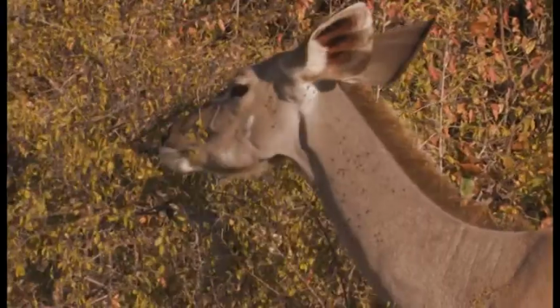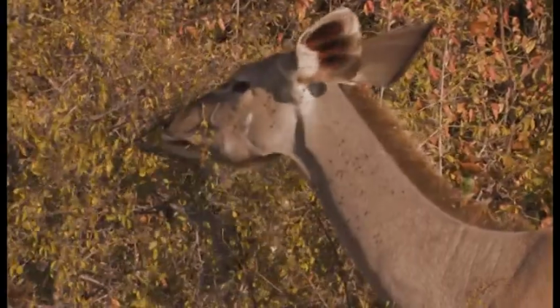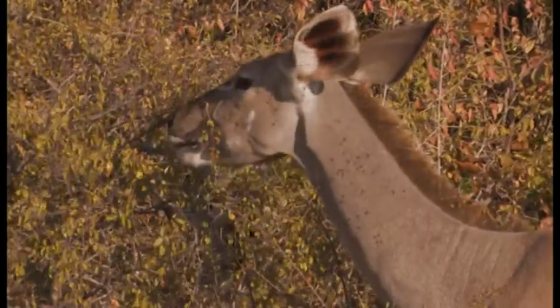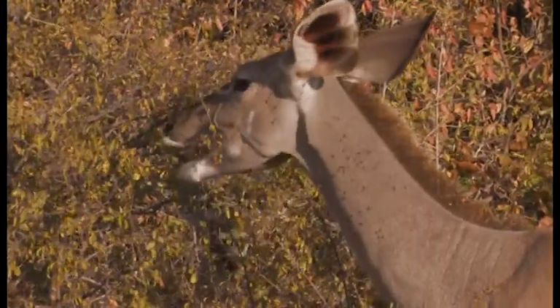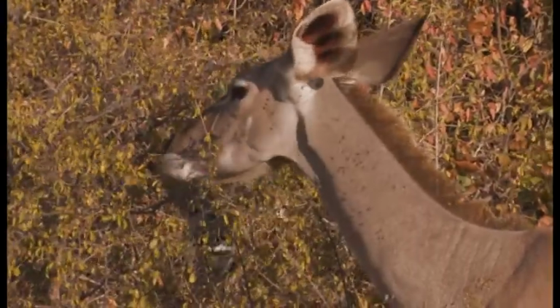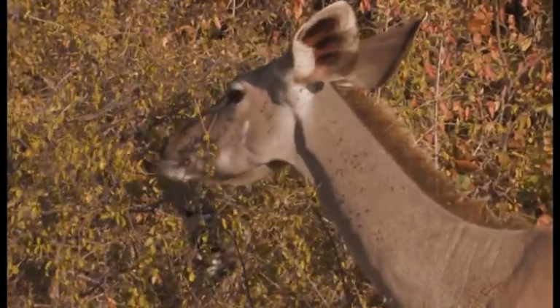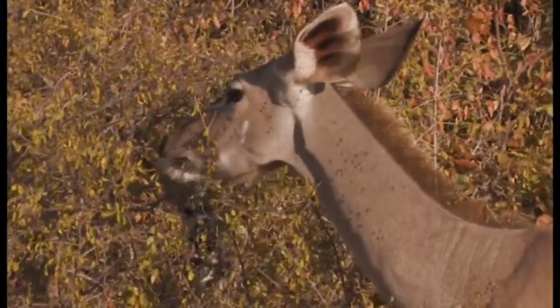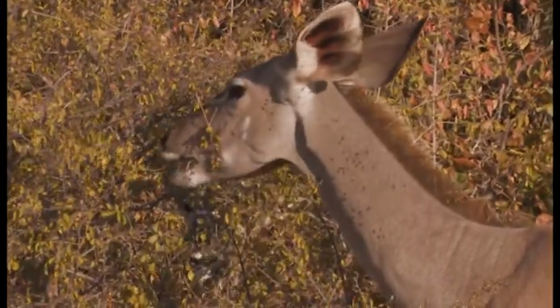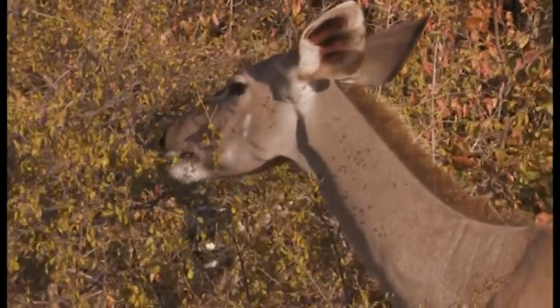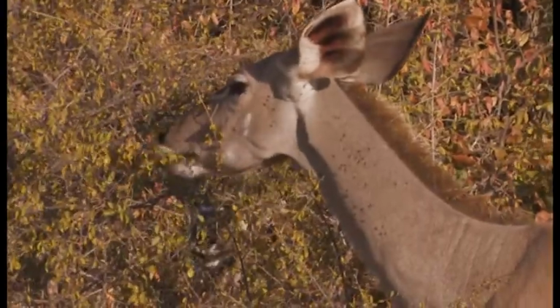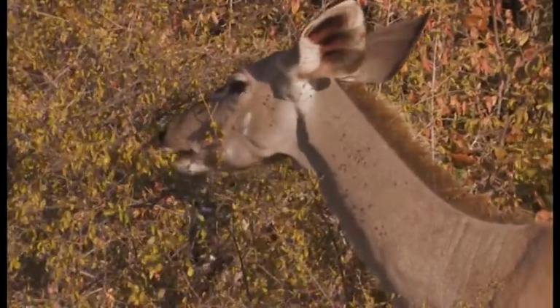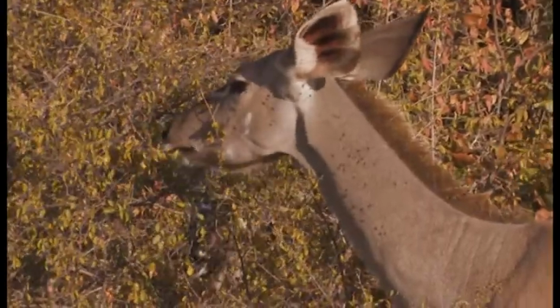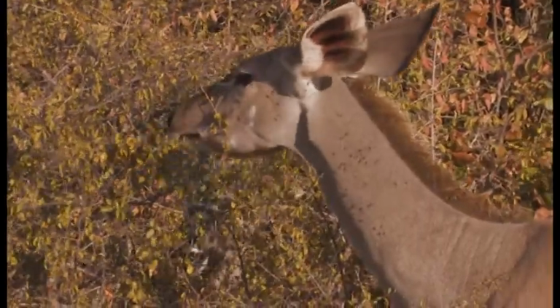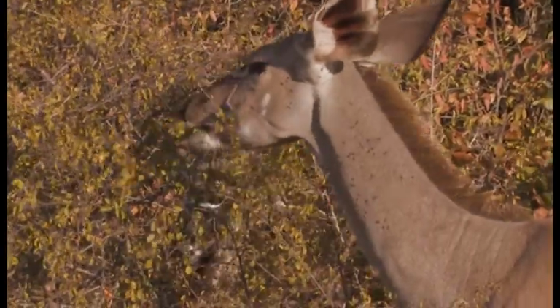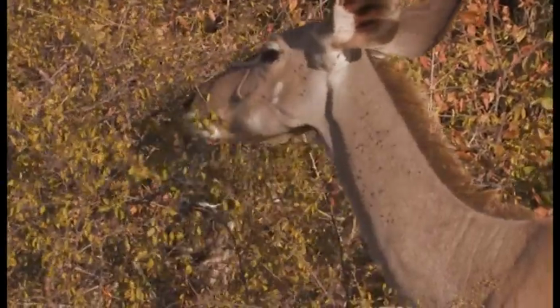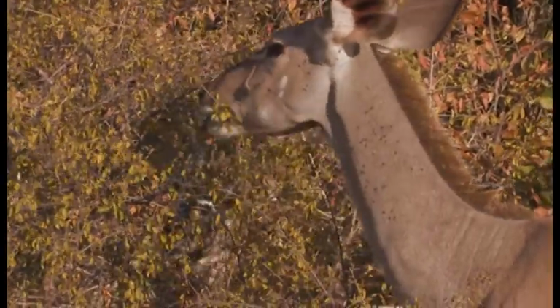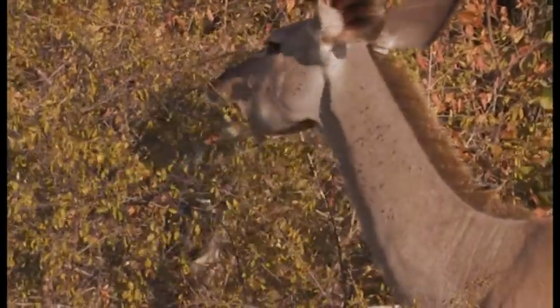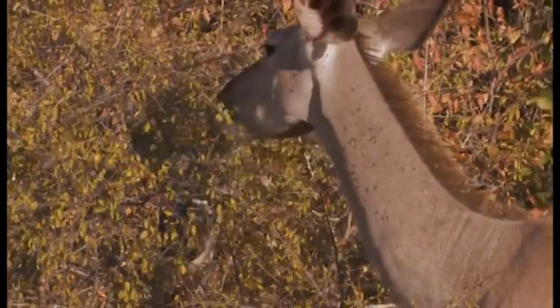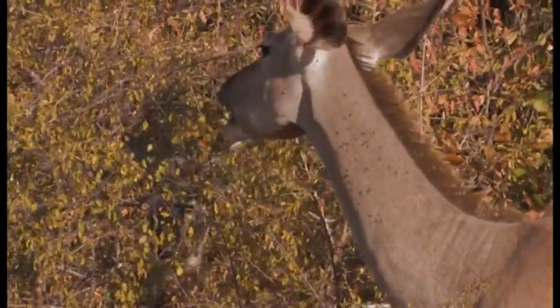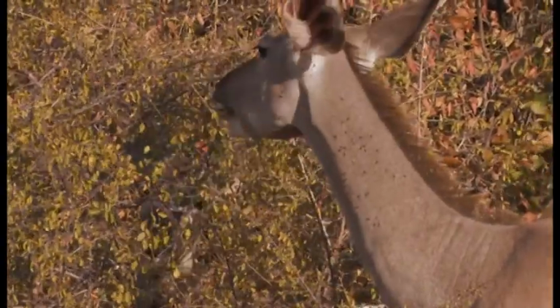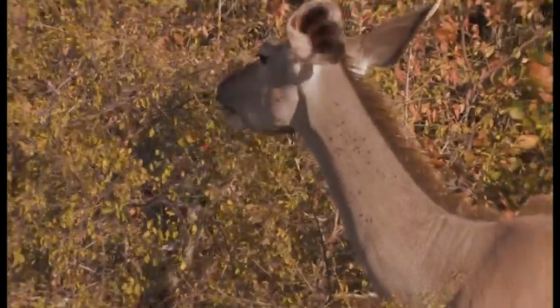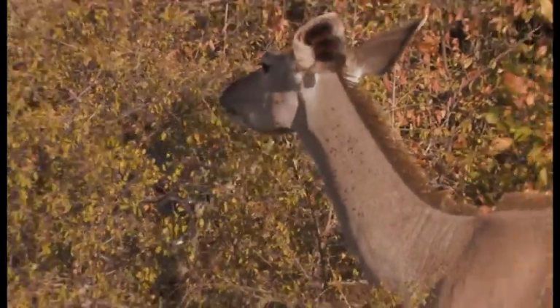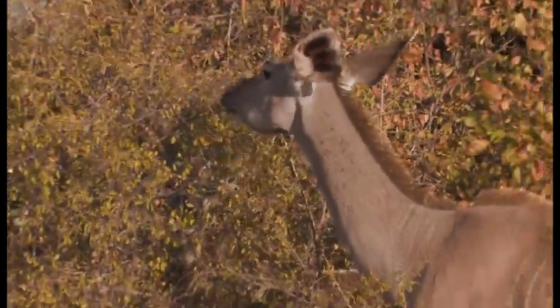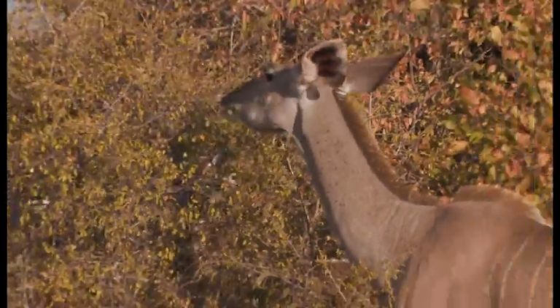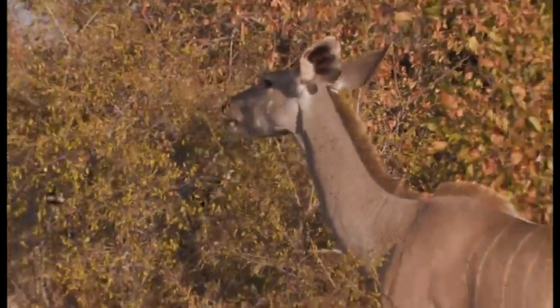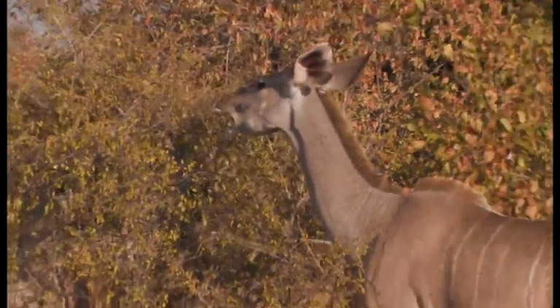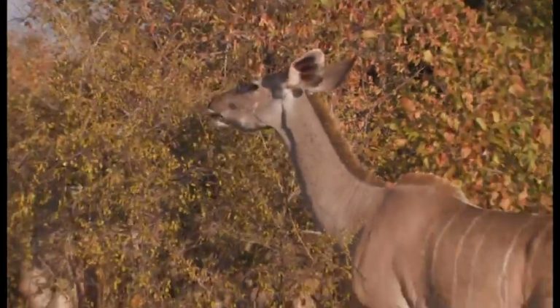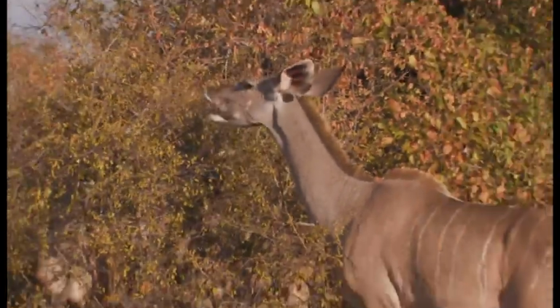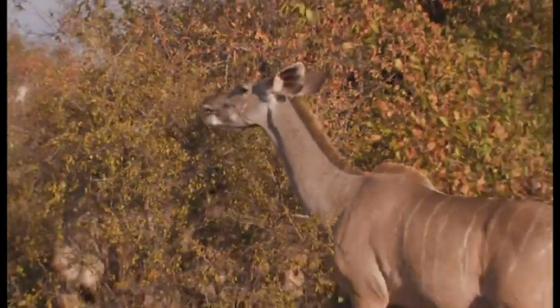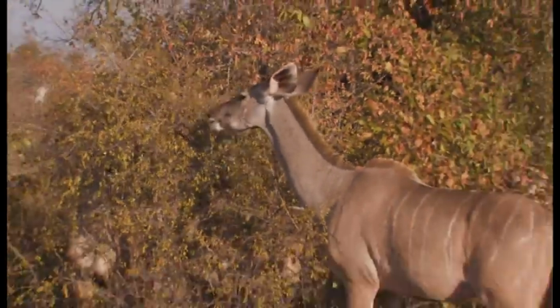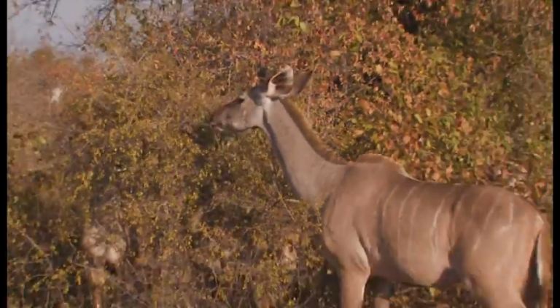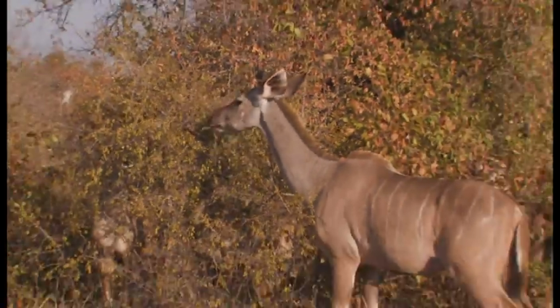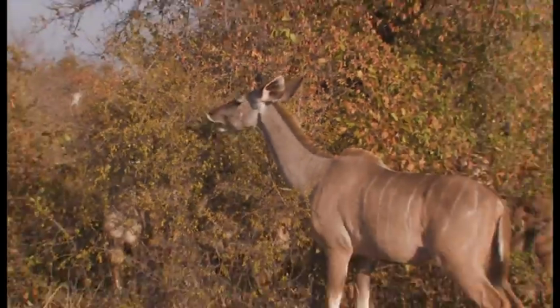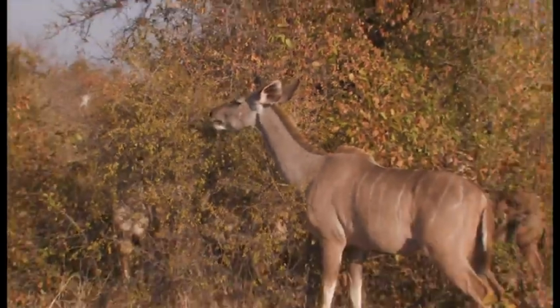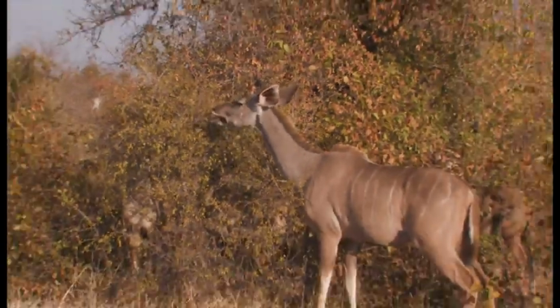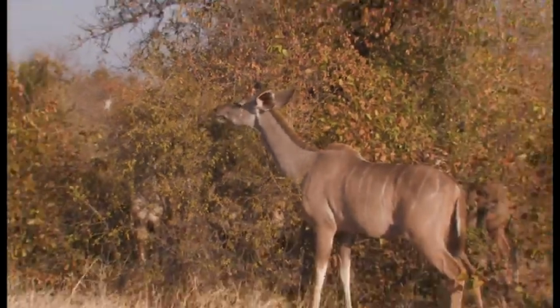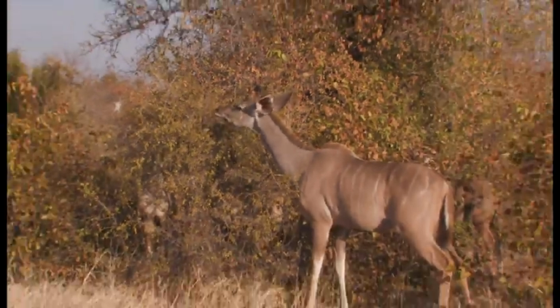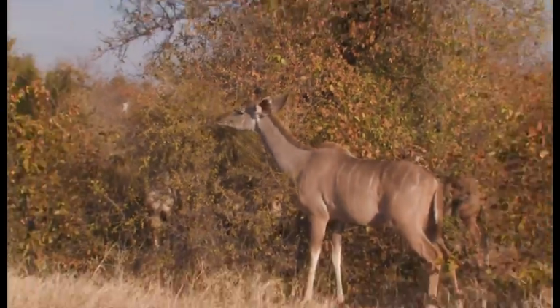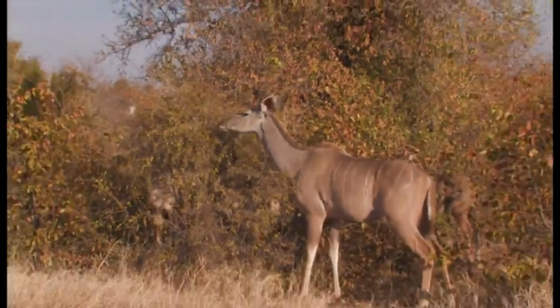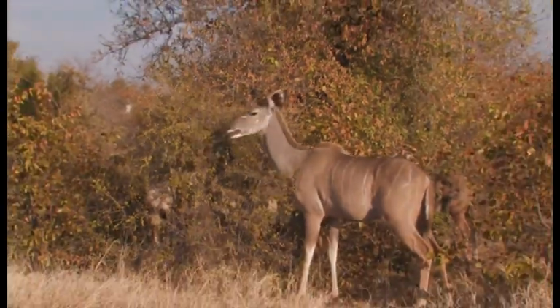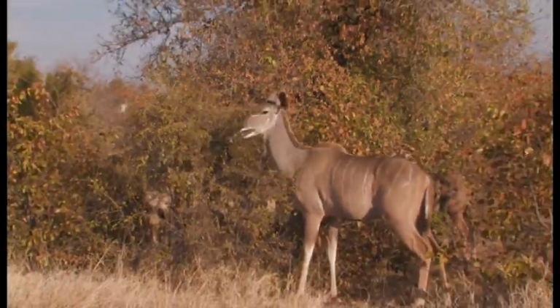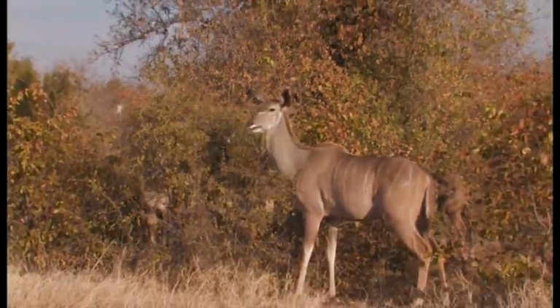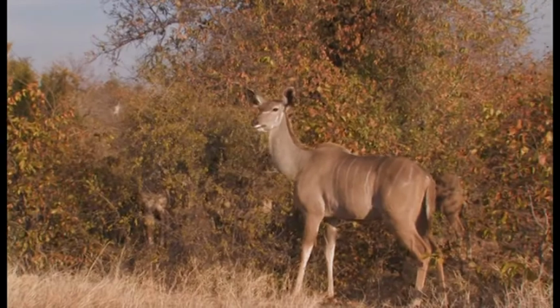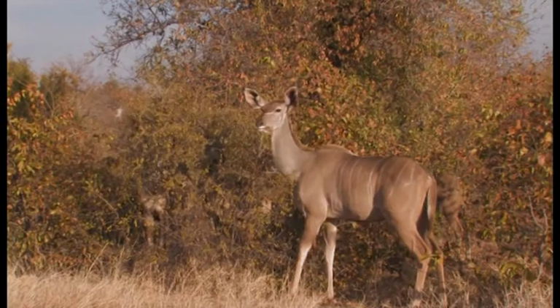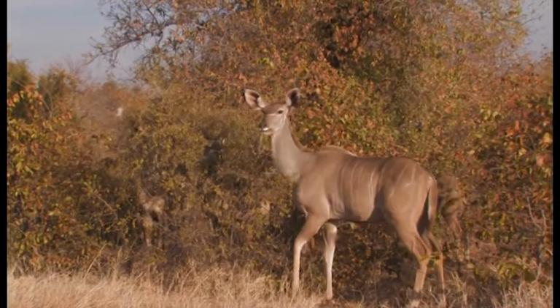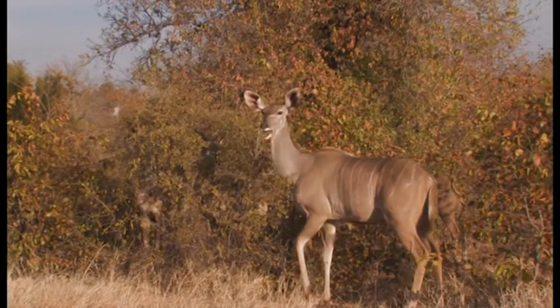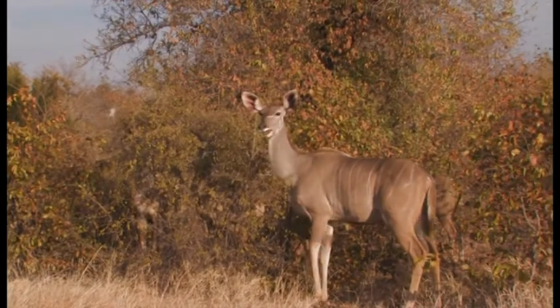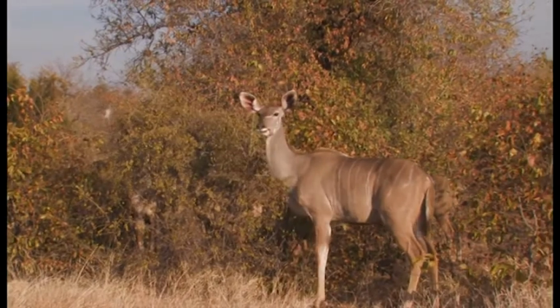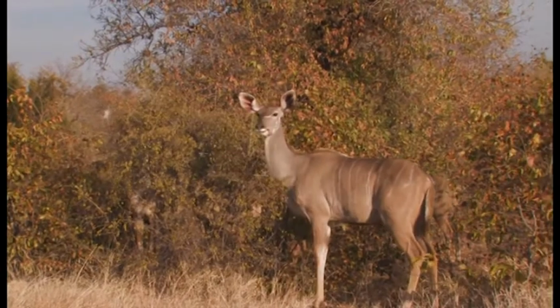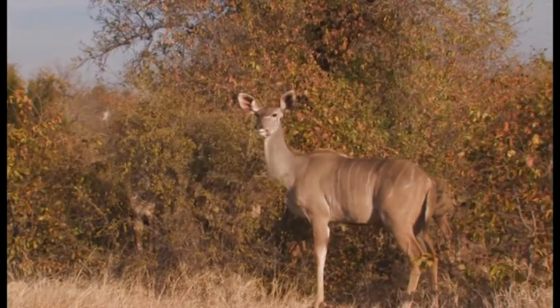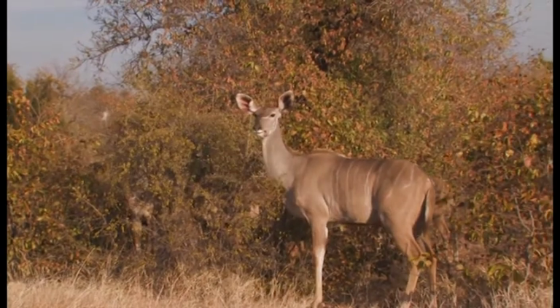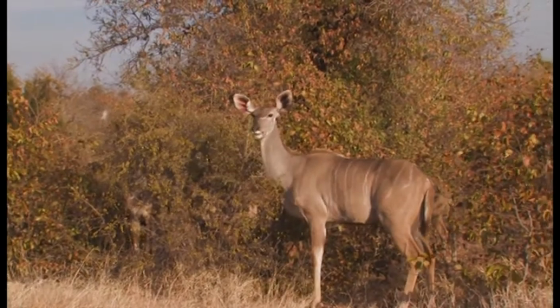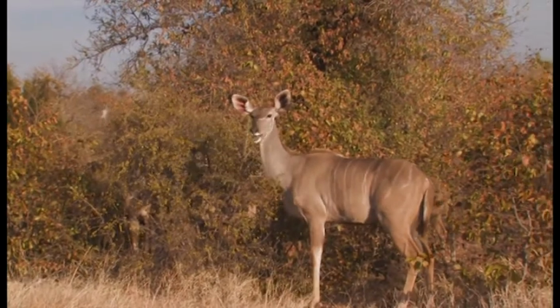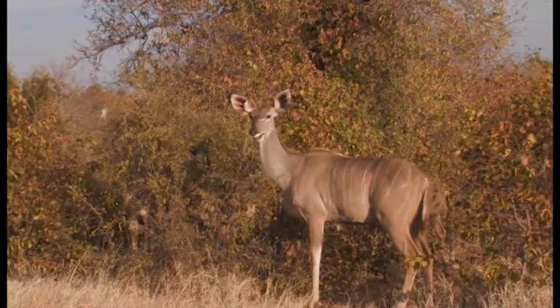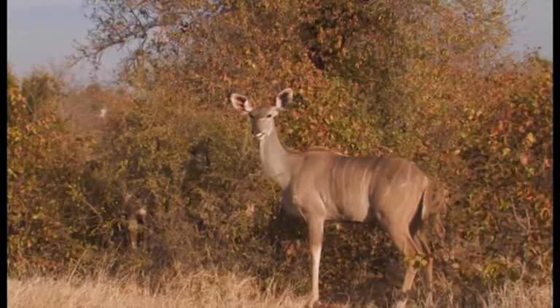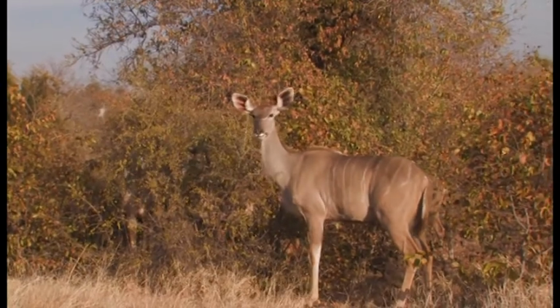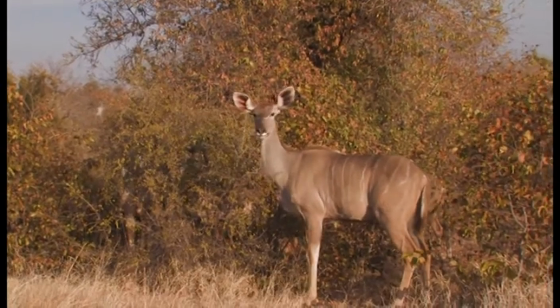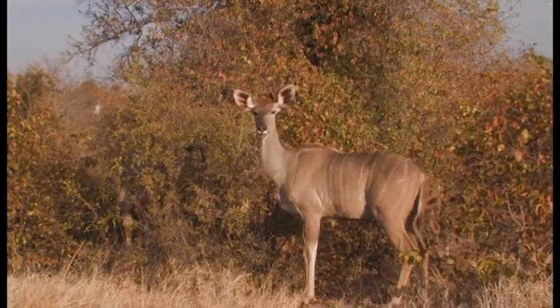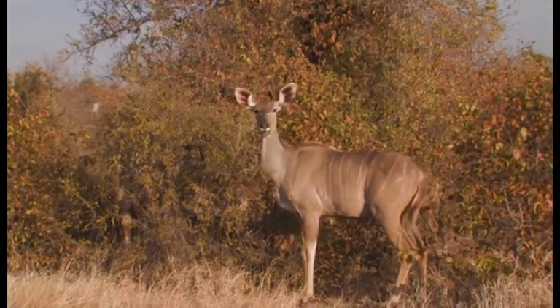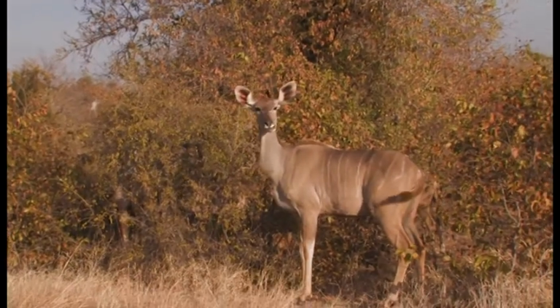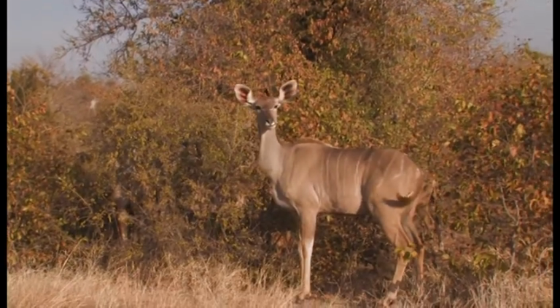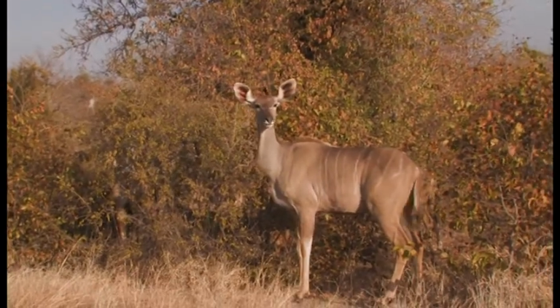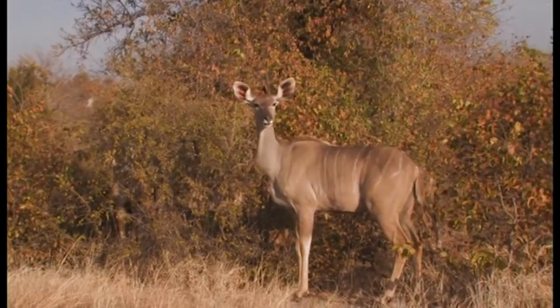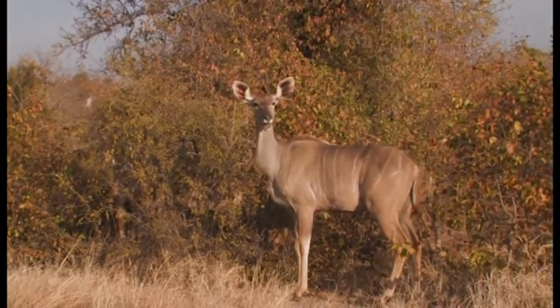Kudu and black rhino can often be seen feeding among the Tambuti trees at the camp on Kruger National Park sightseeing safaris.